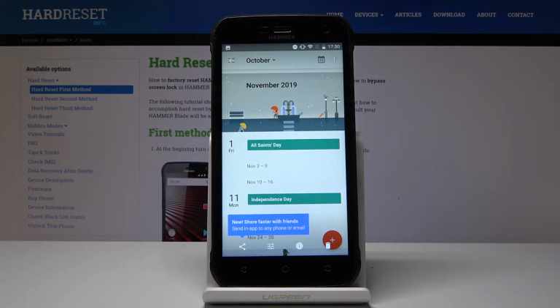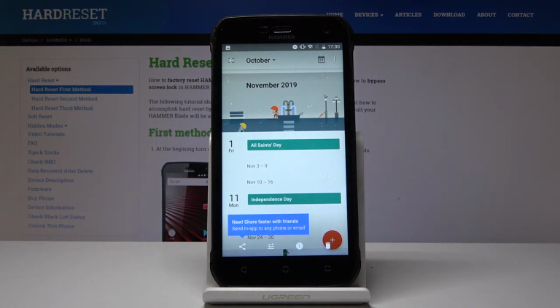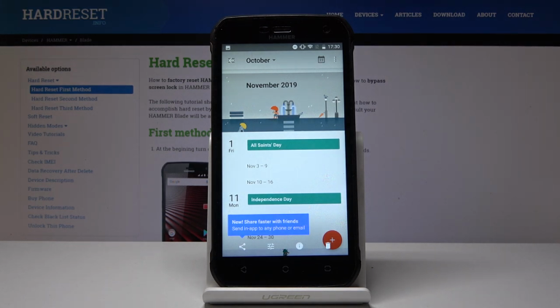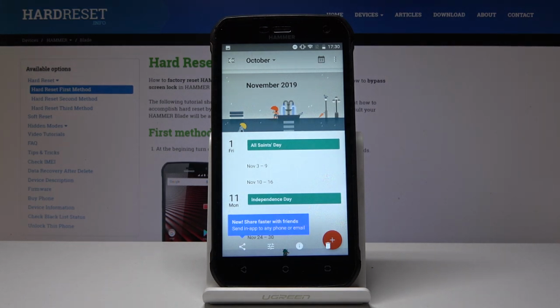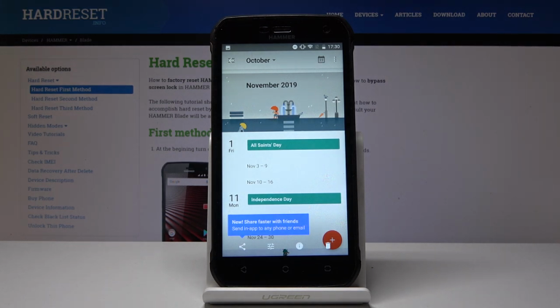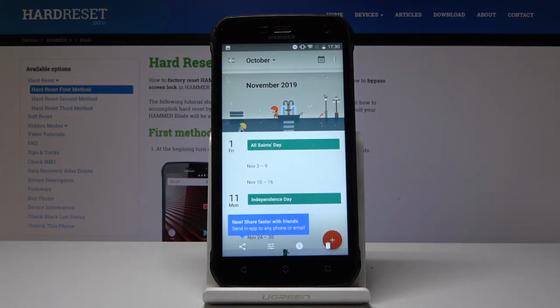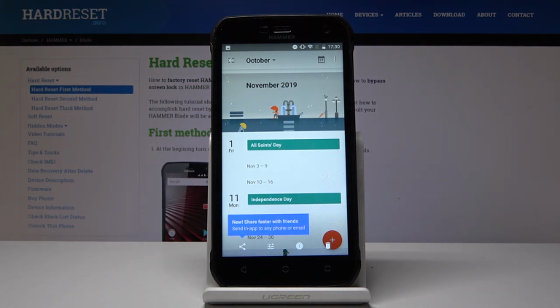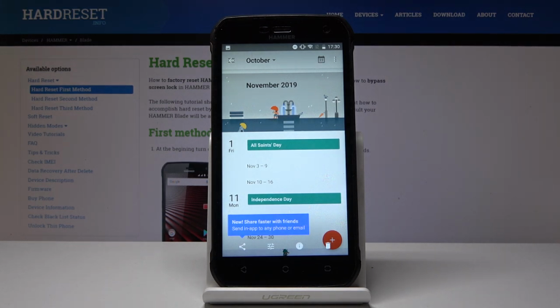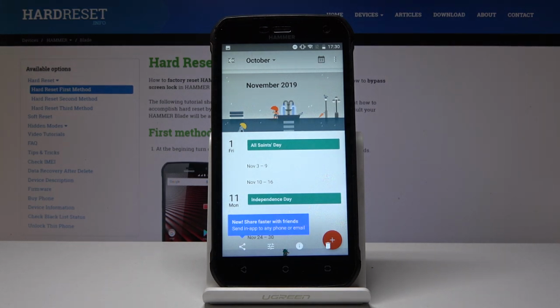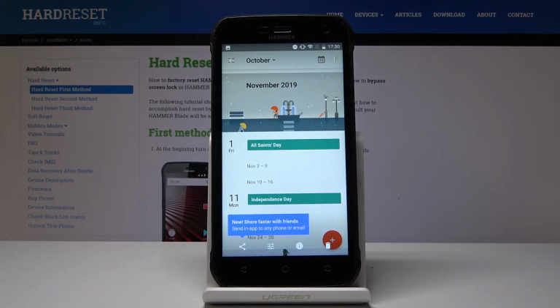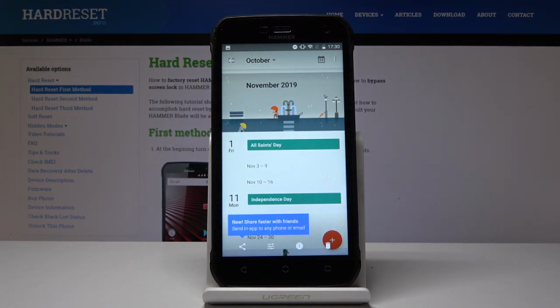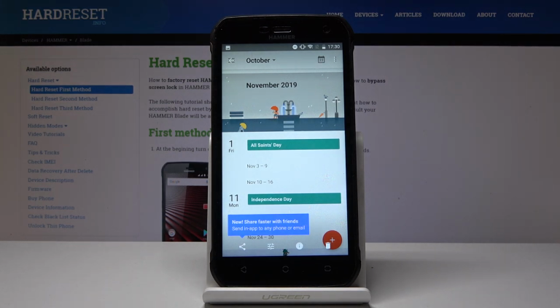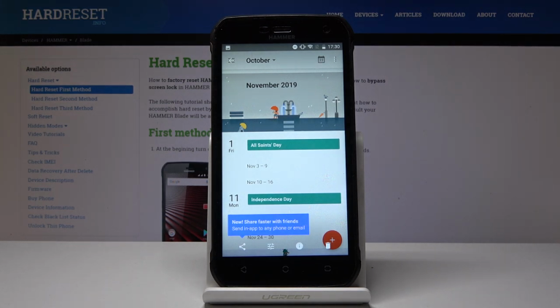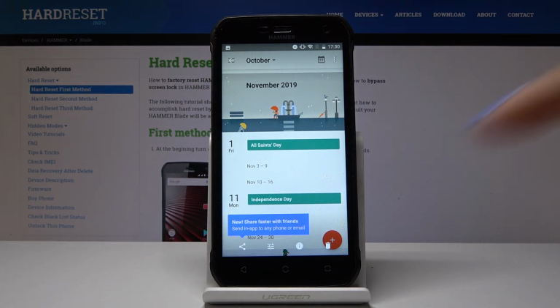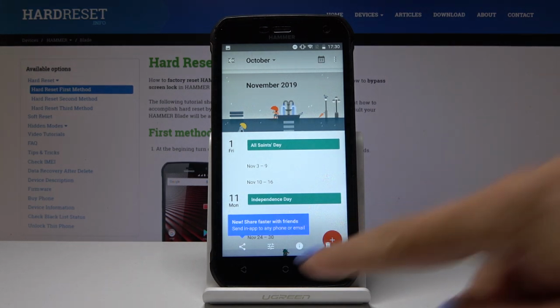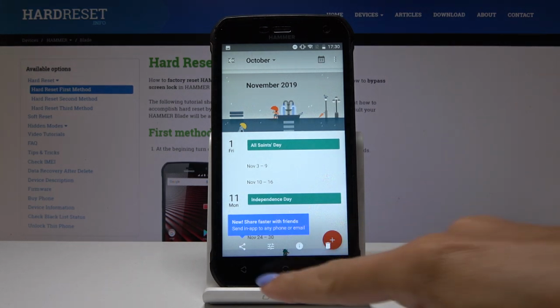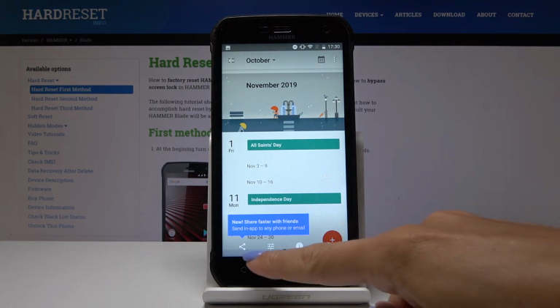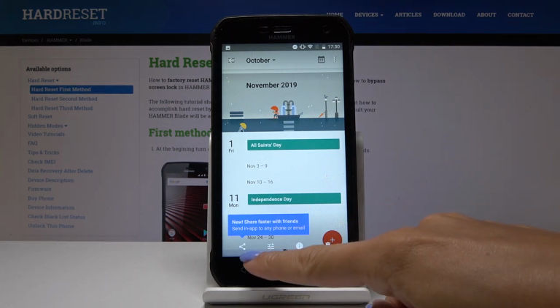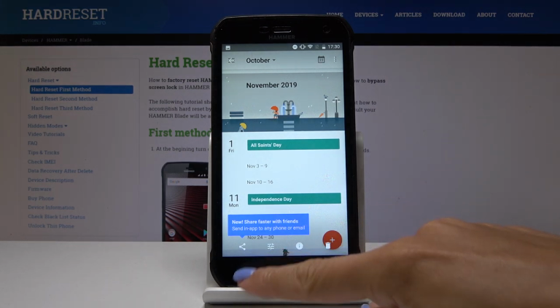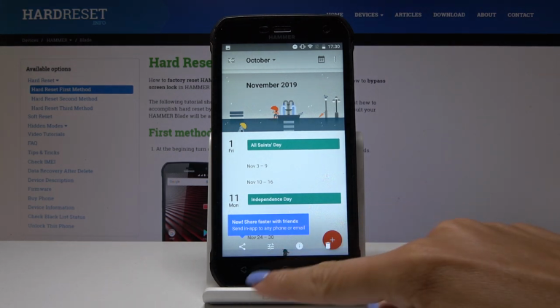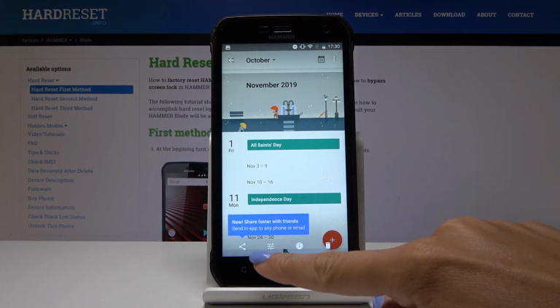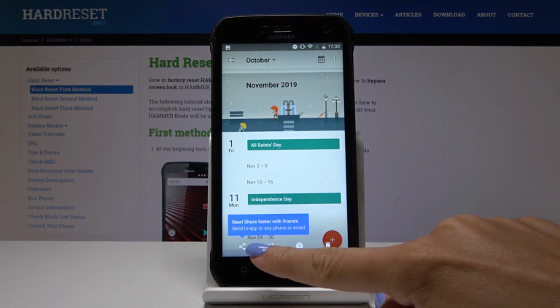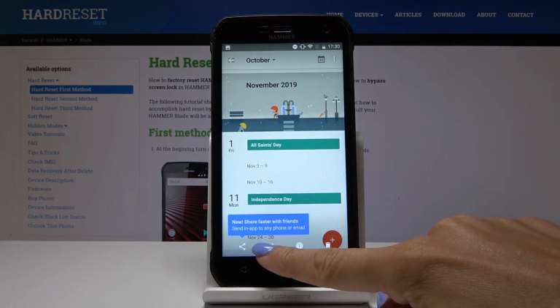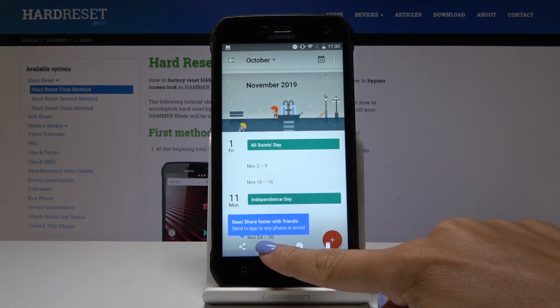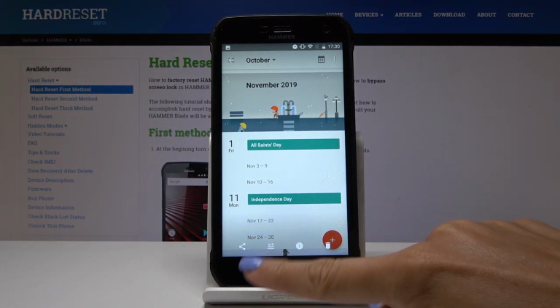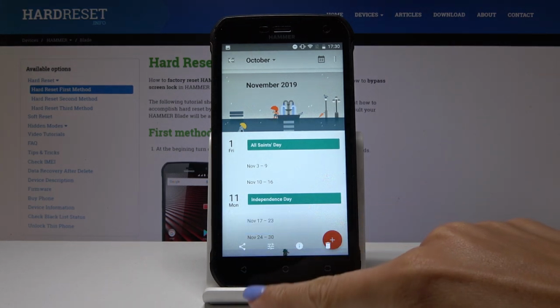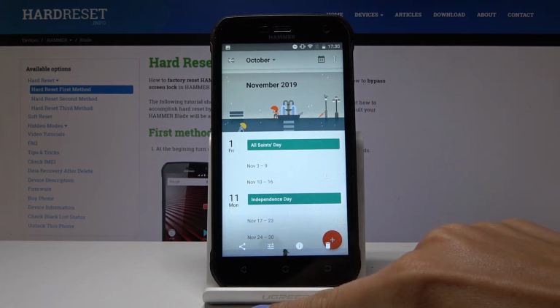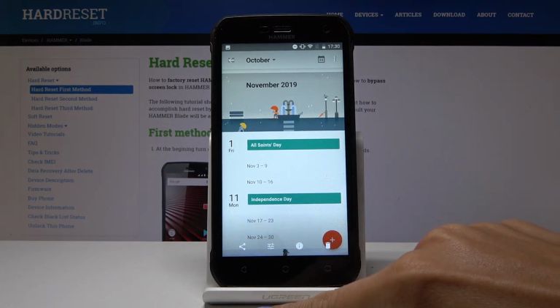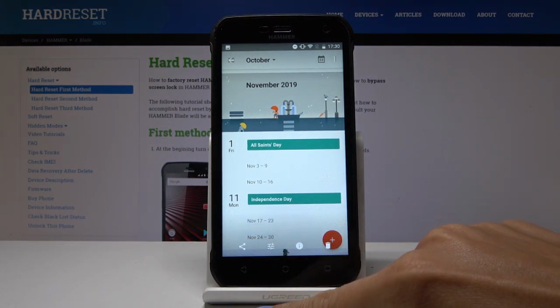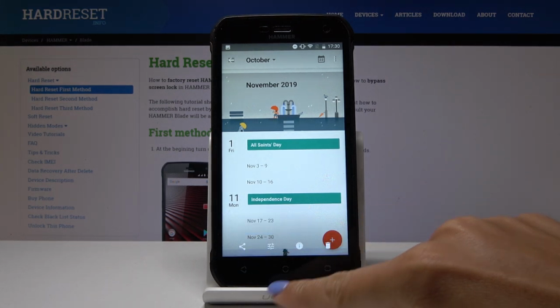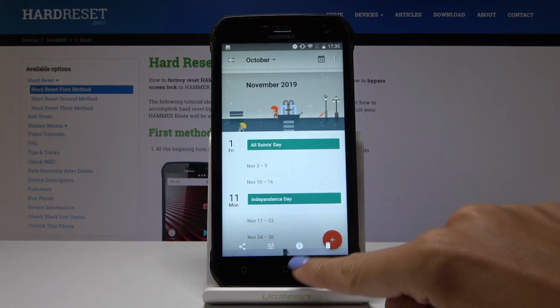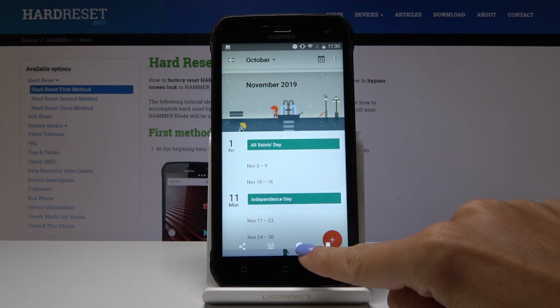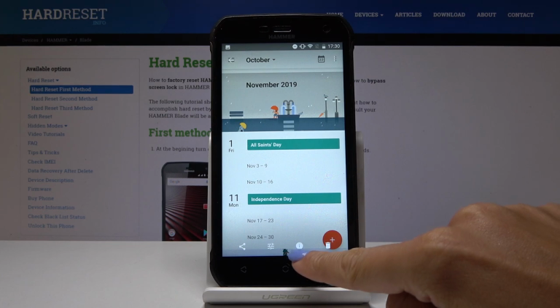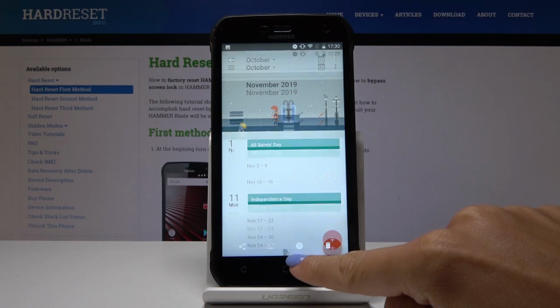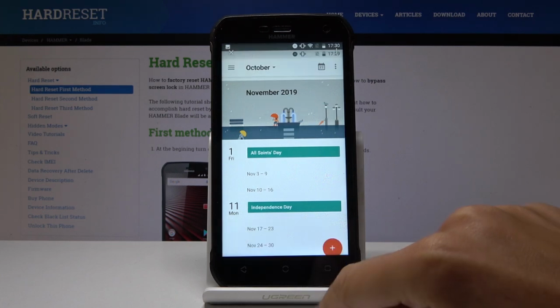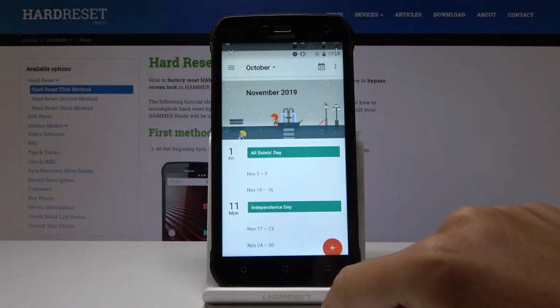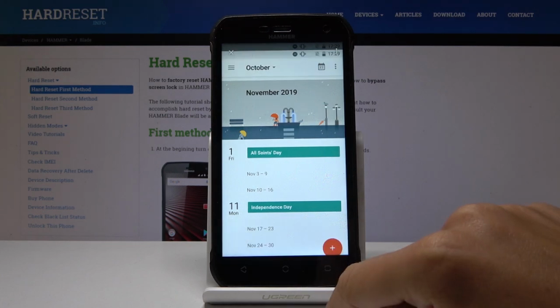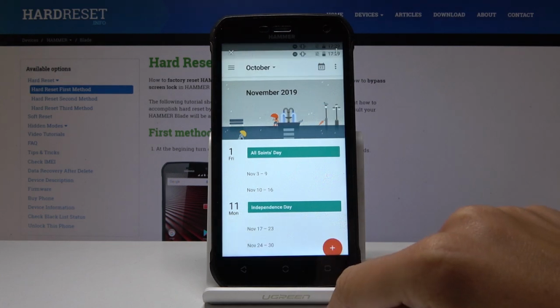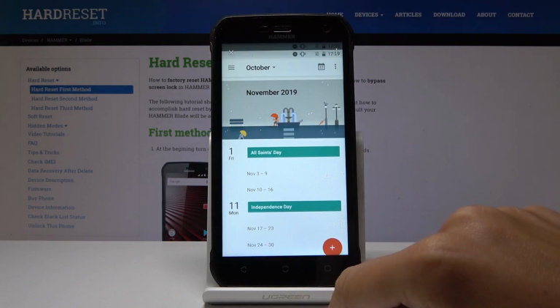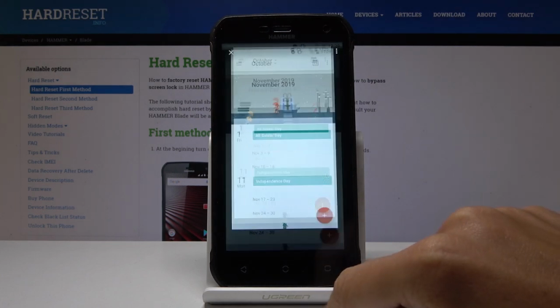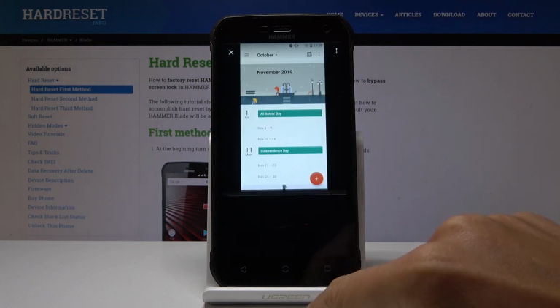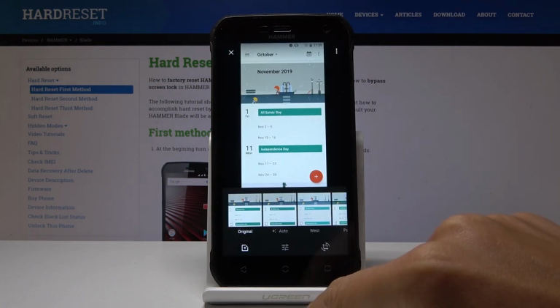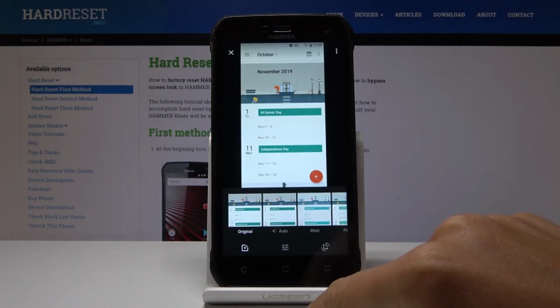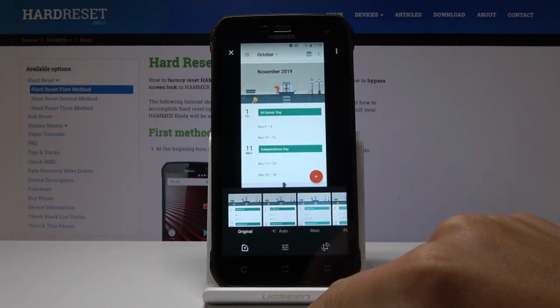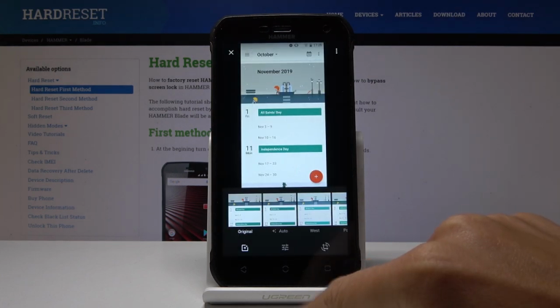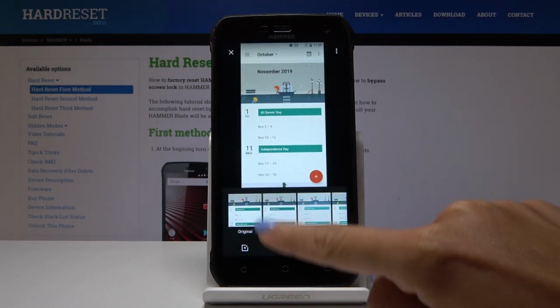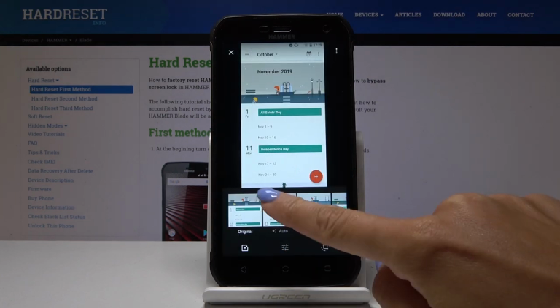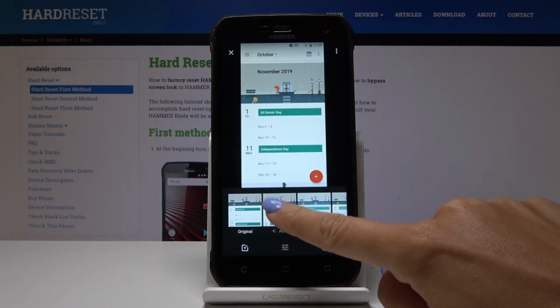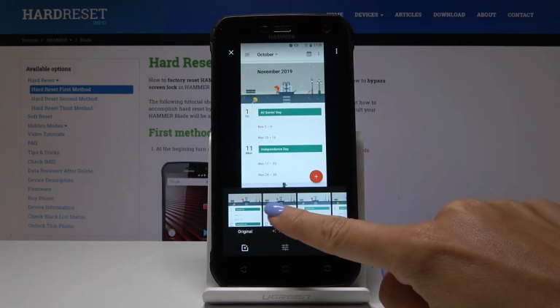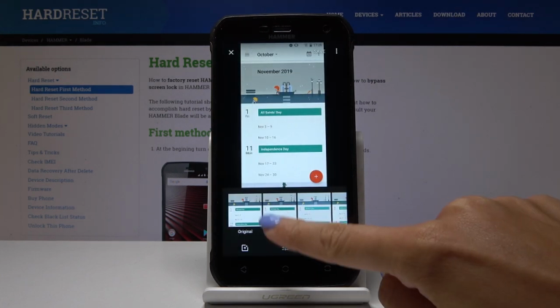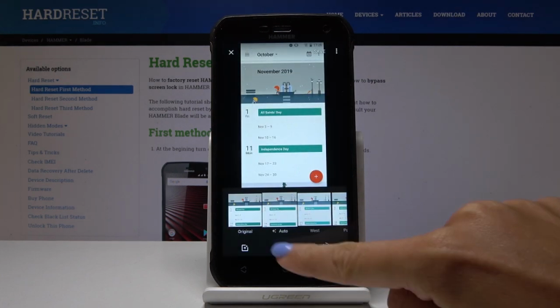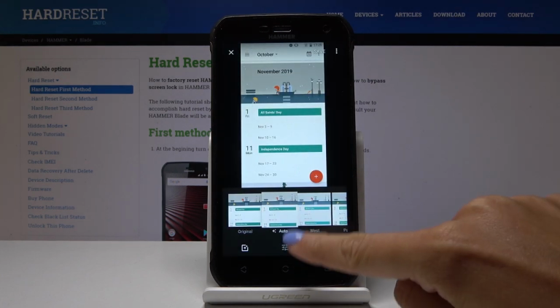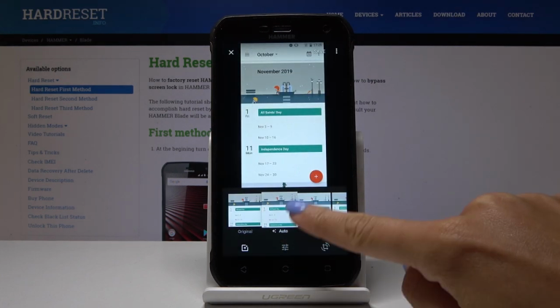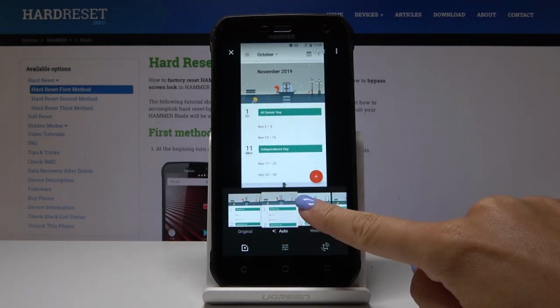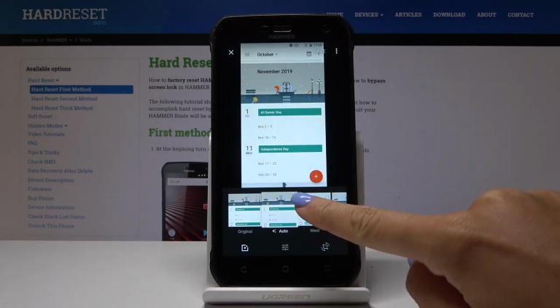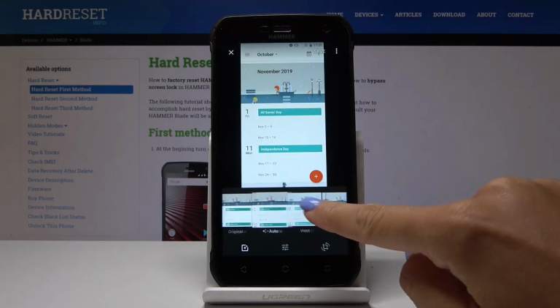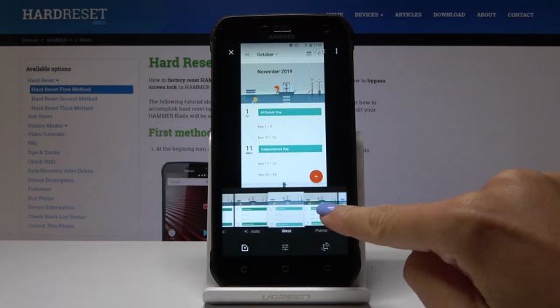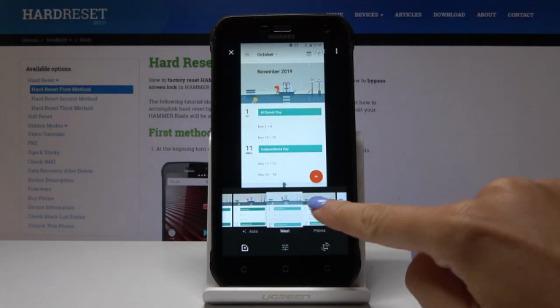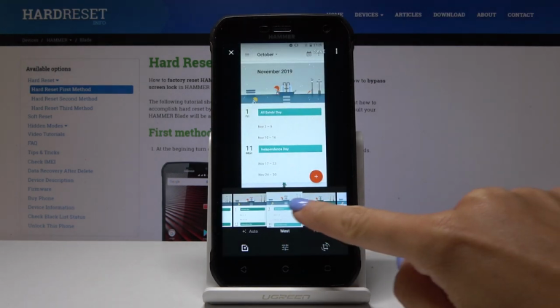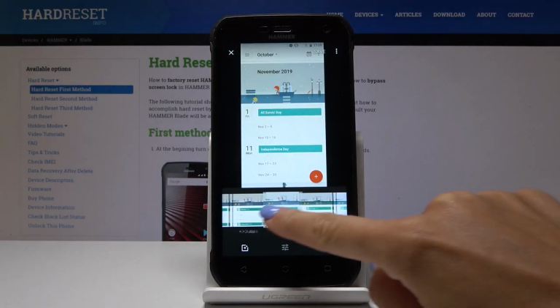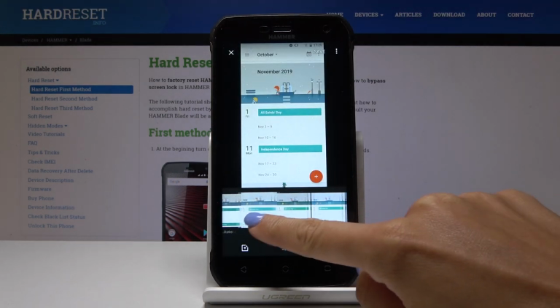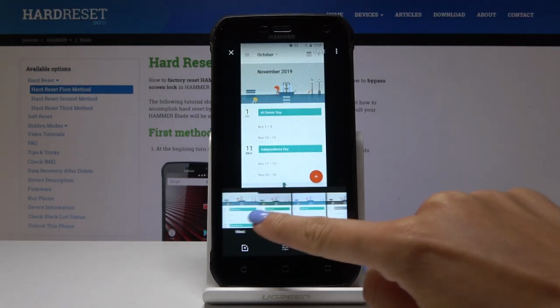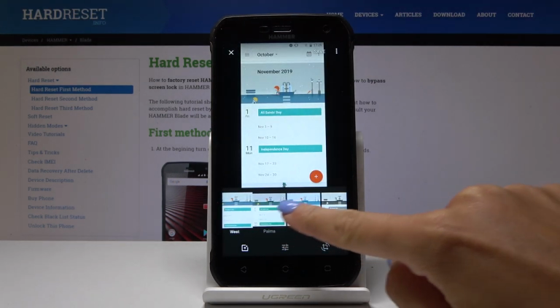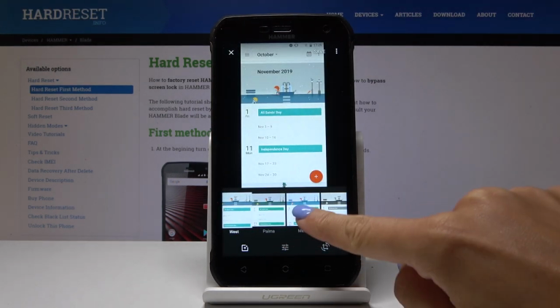So that is all. Now you can share it with your friends, you can edit it, you can delete it, or do whatever you want — you can even add some filters on it.